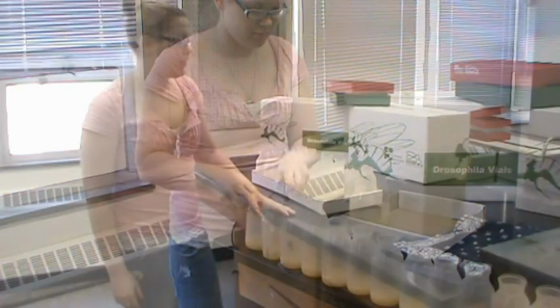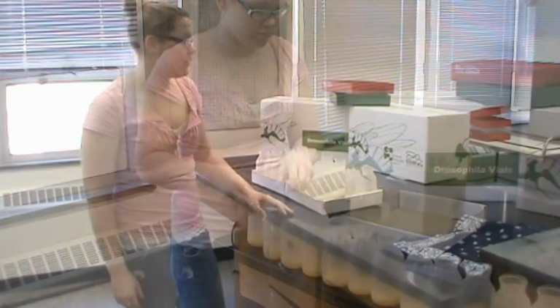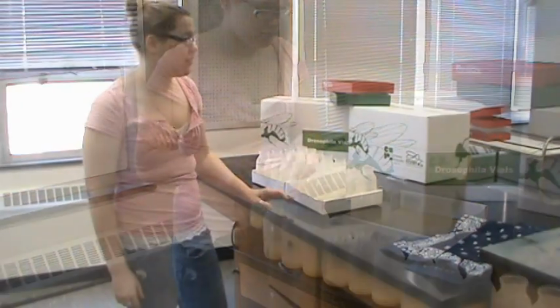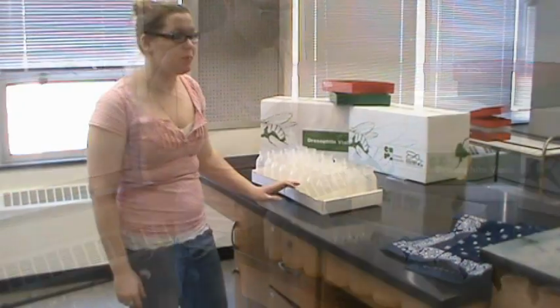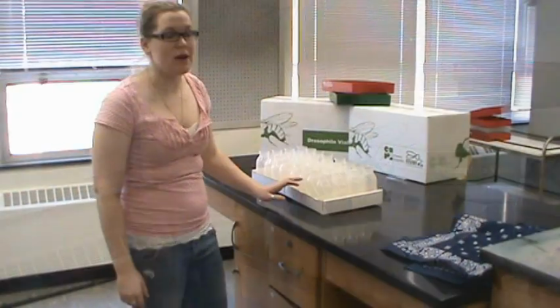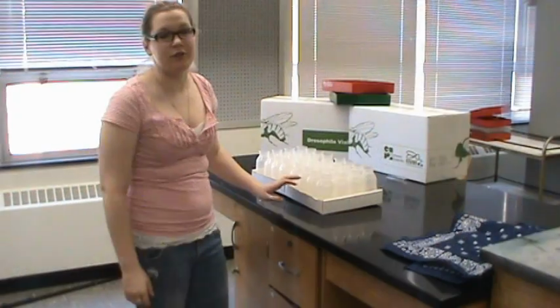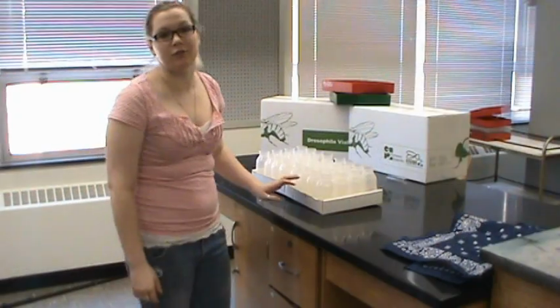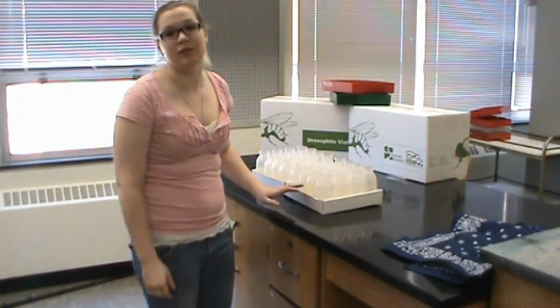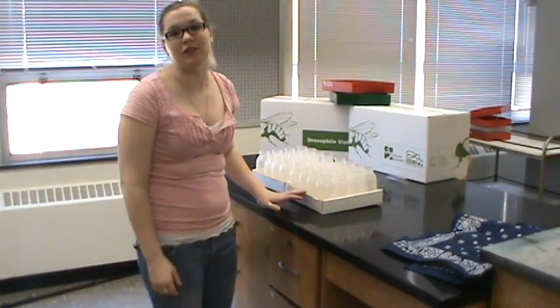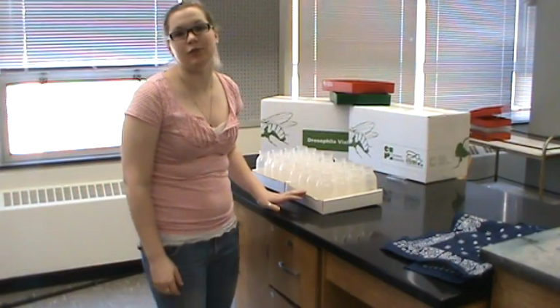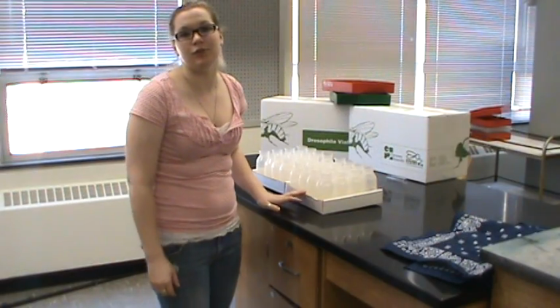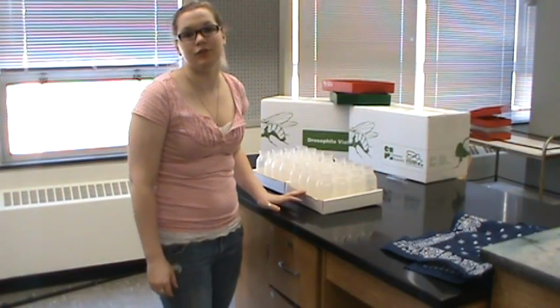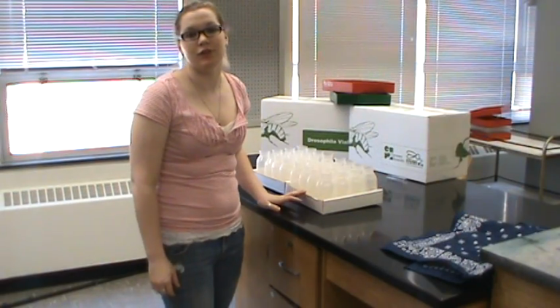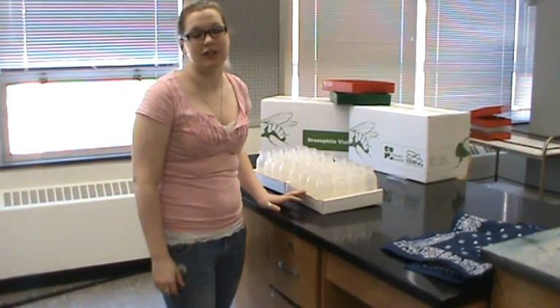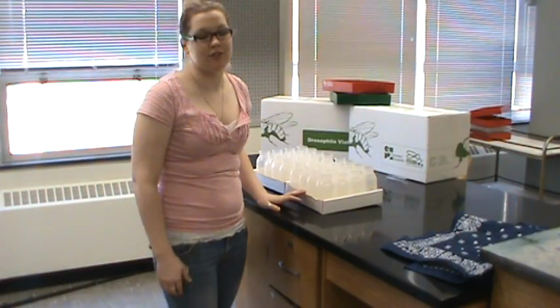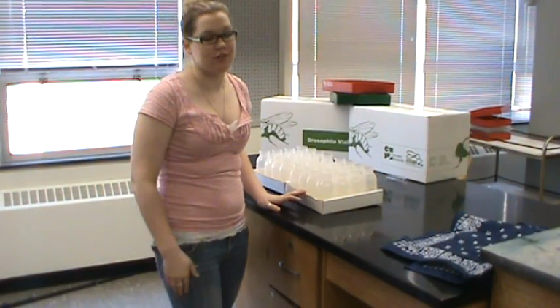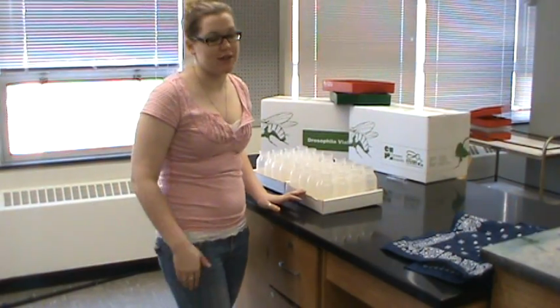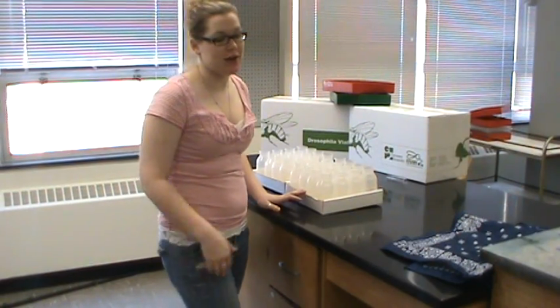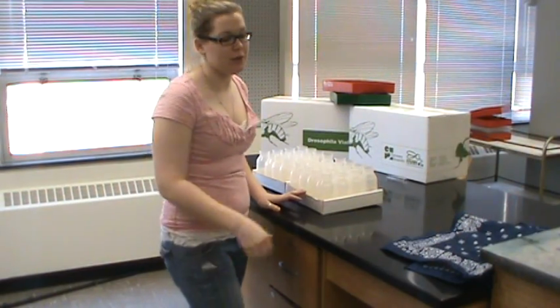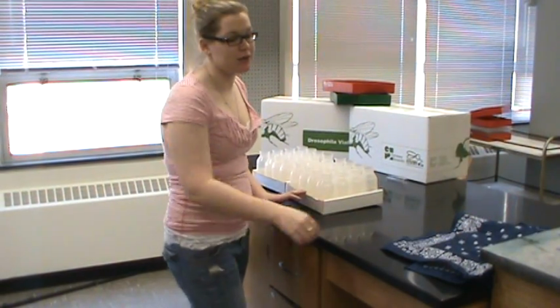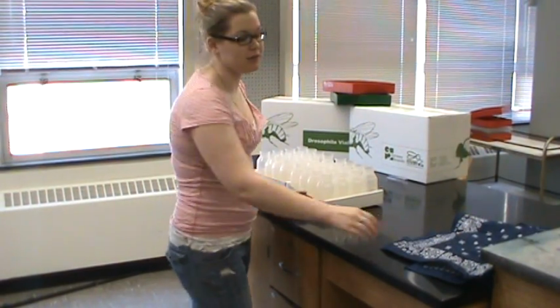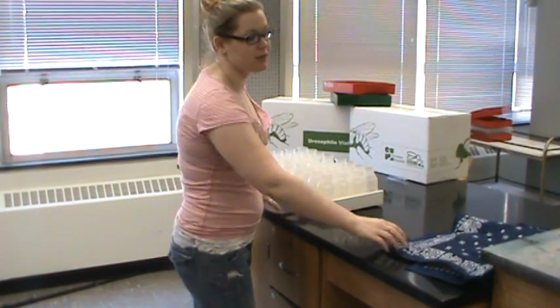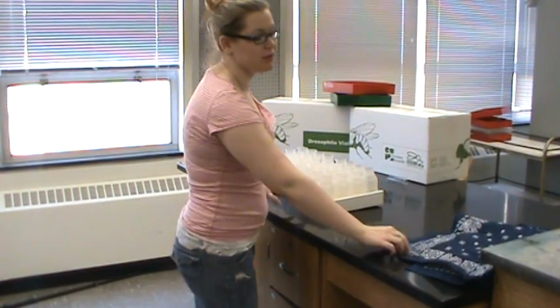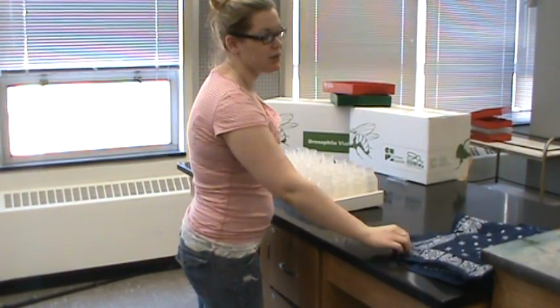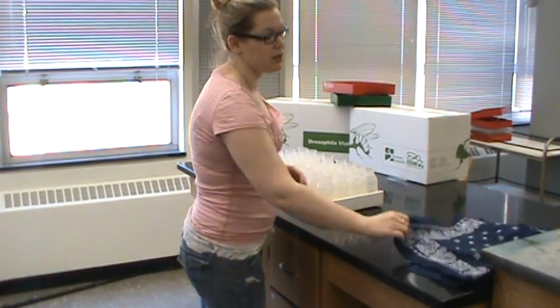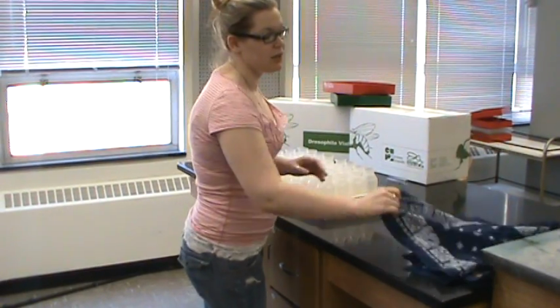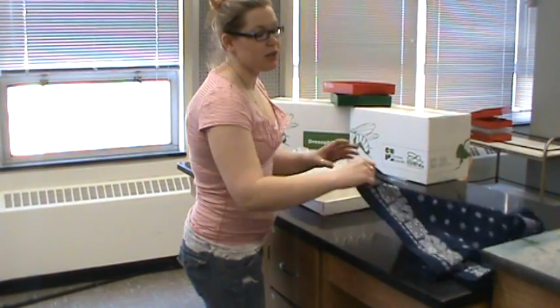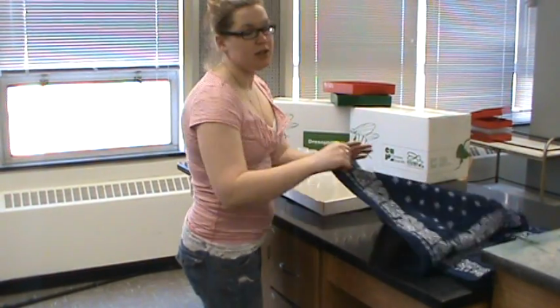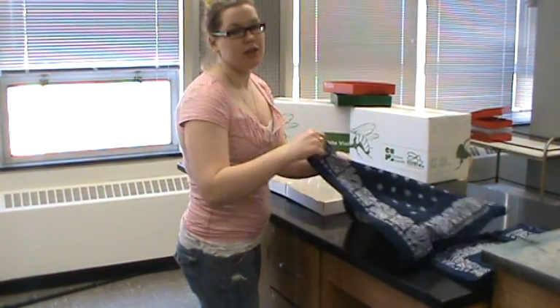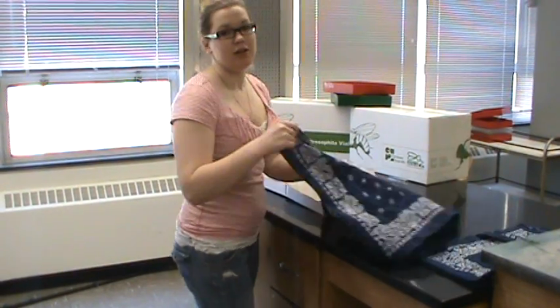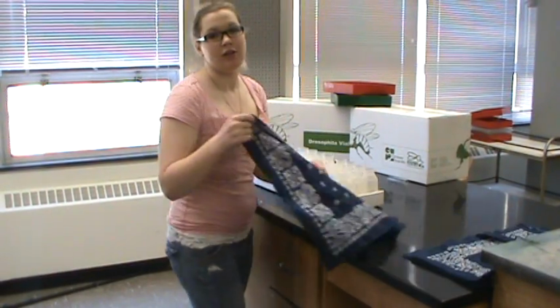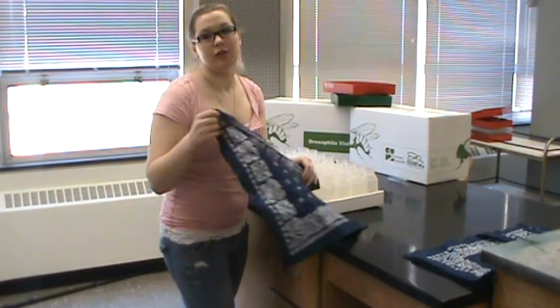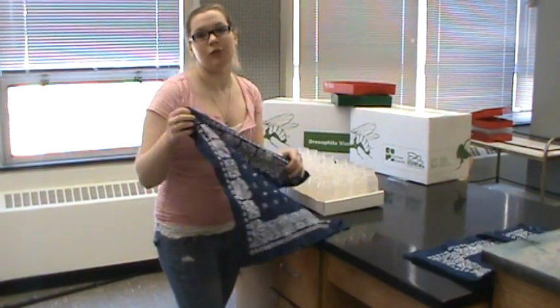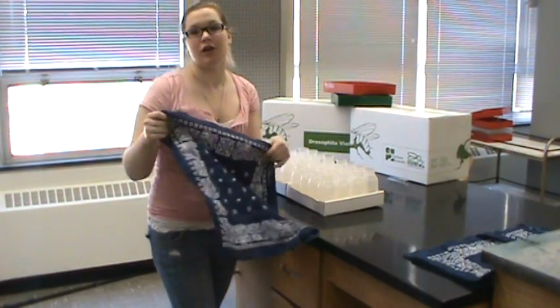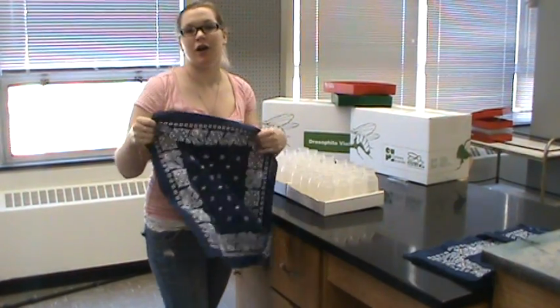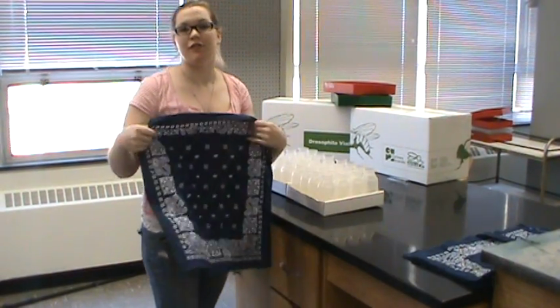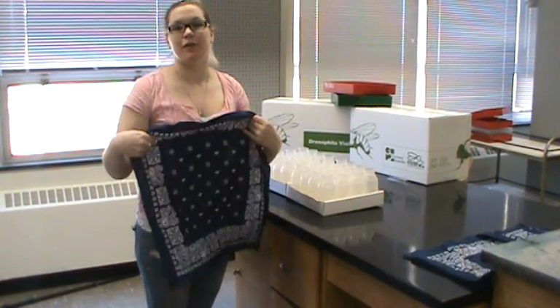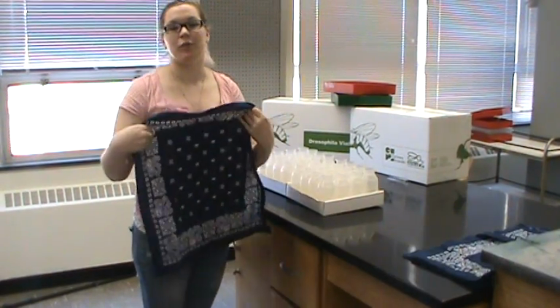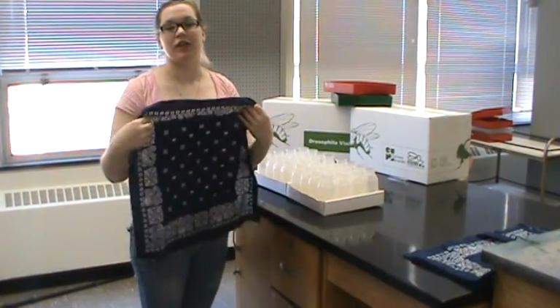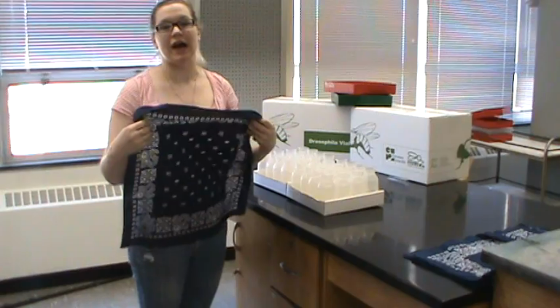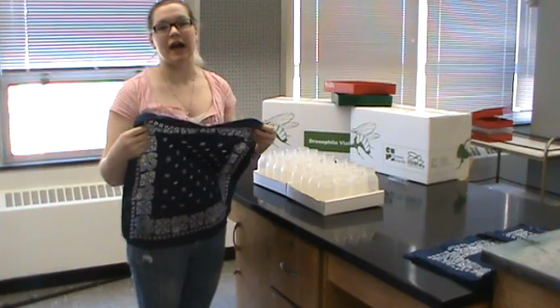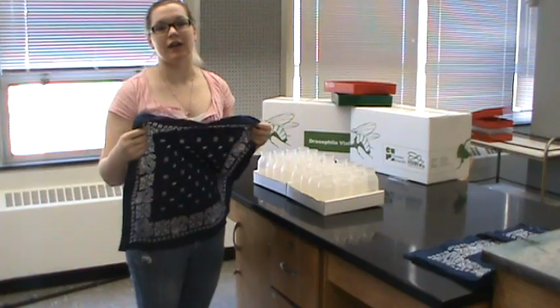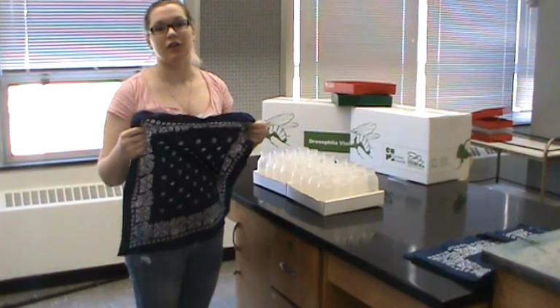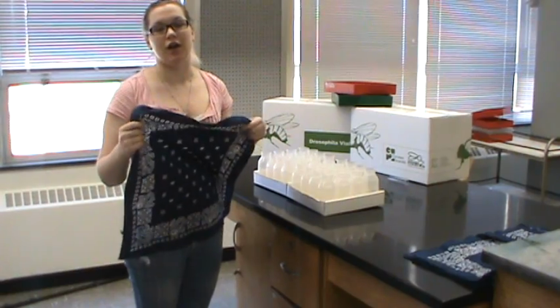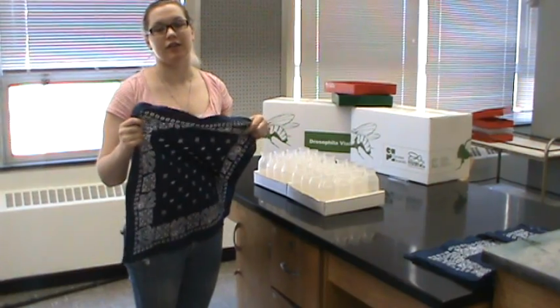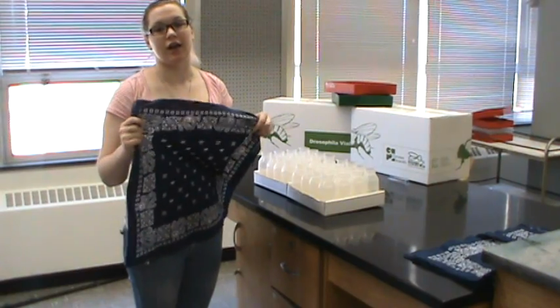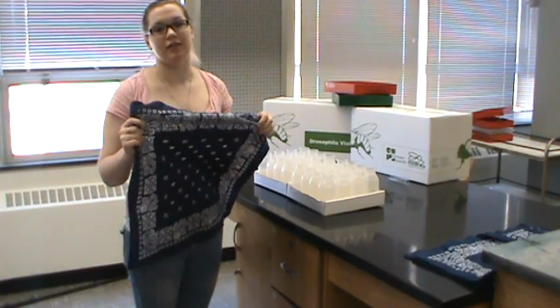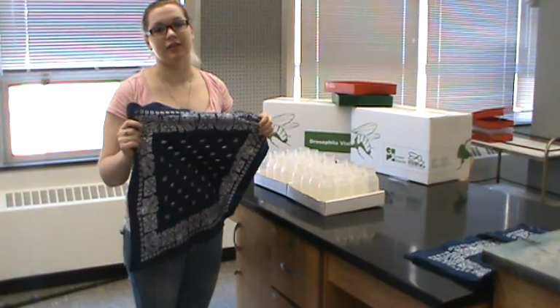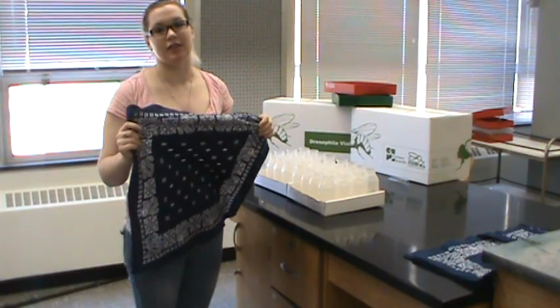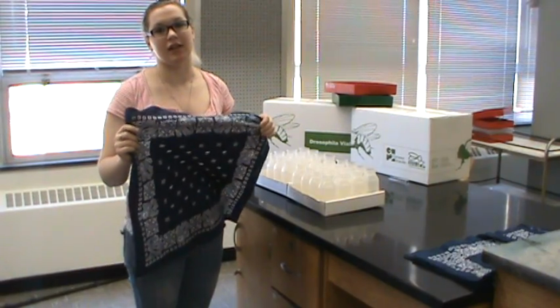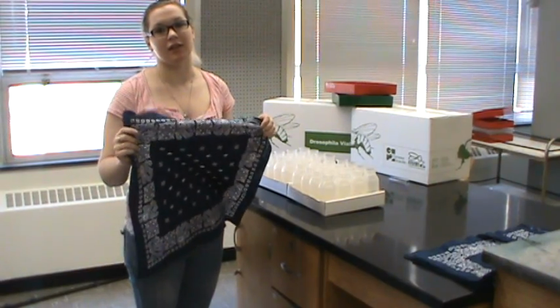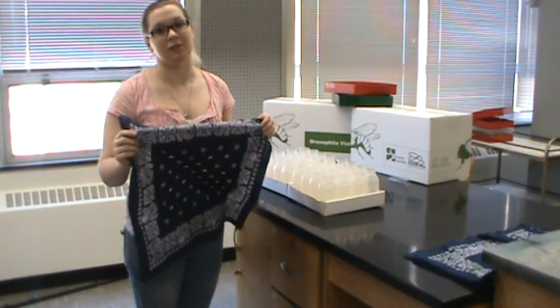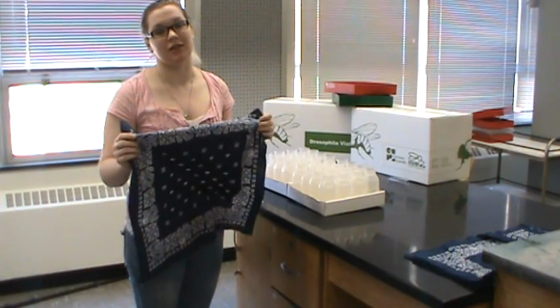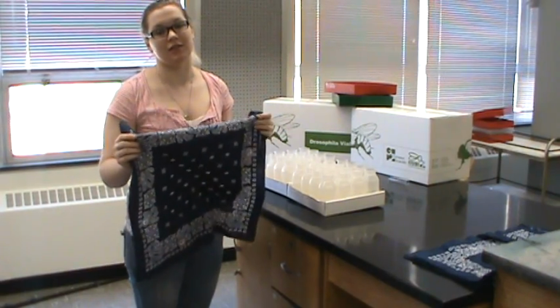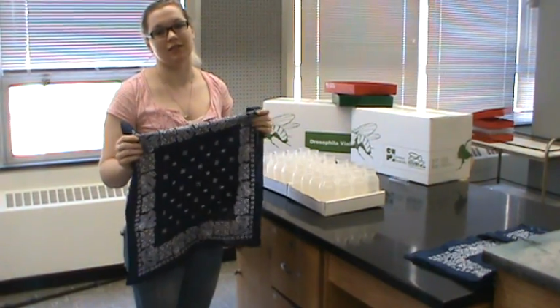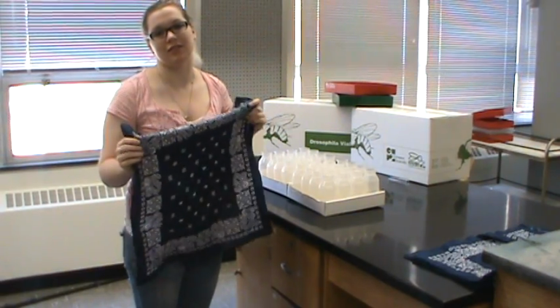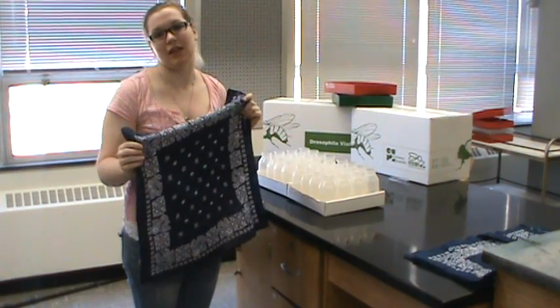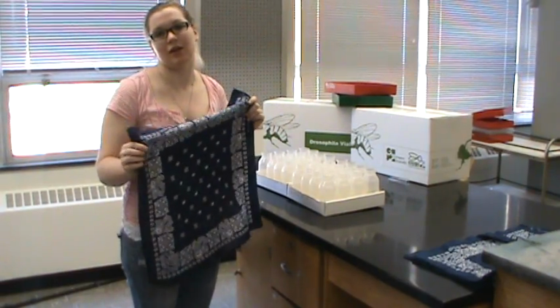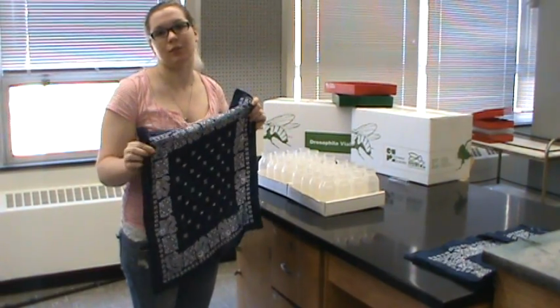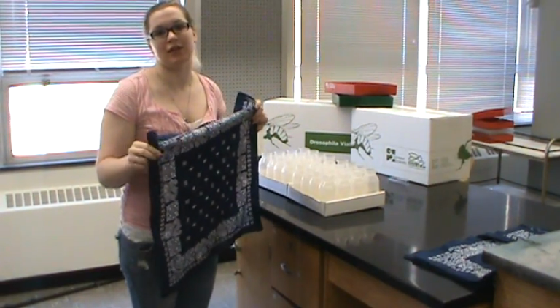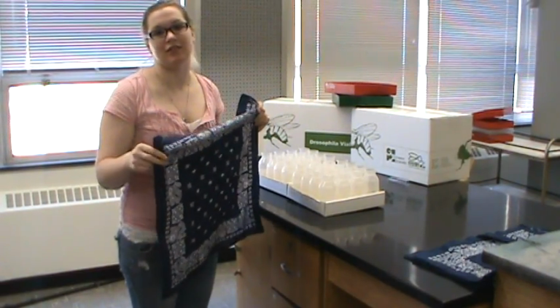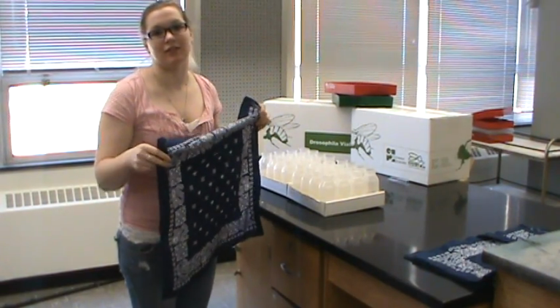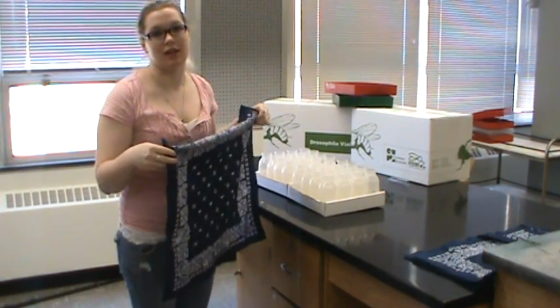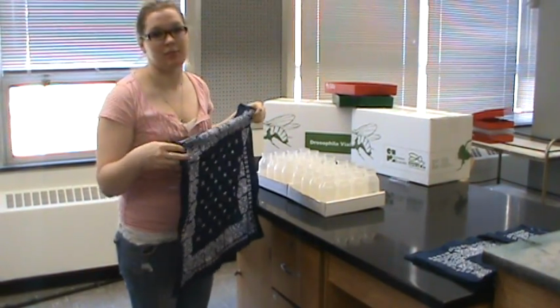These bottles will need to cool for at least five hours. You'll want to cover them with a cotton top, not synthetic, because the synthetic will get slimy.